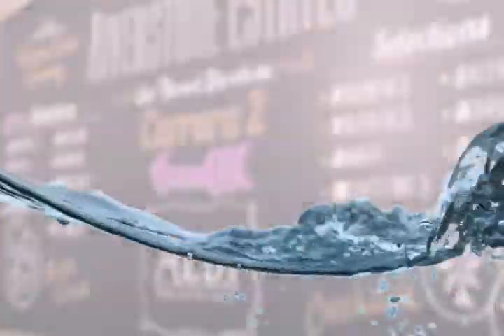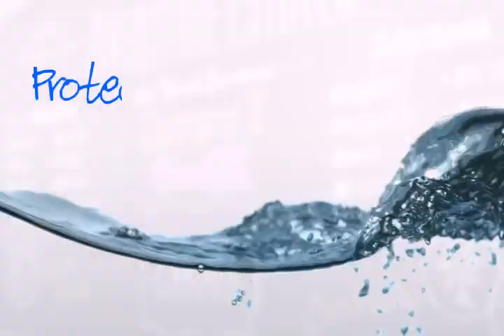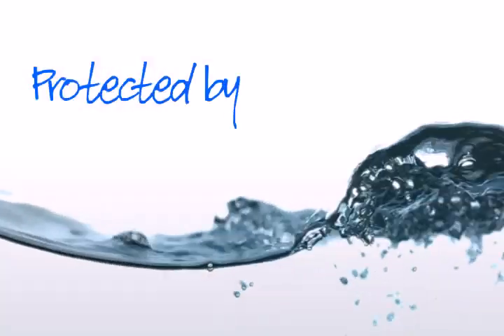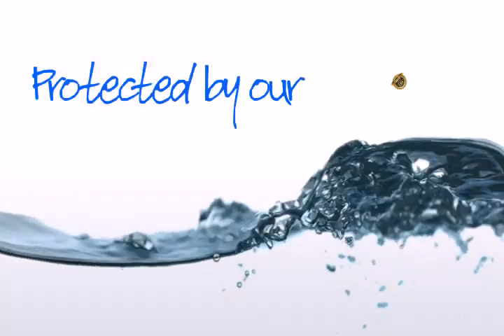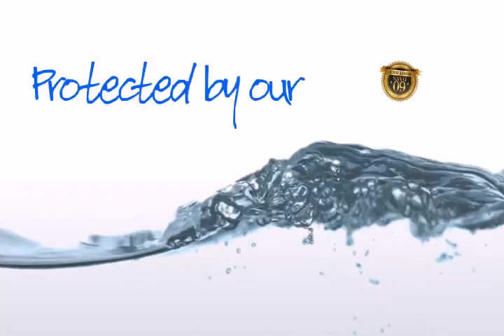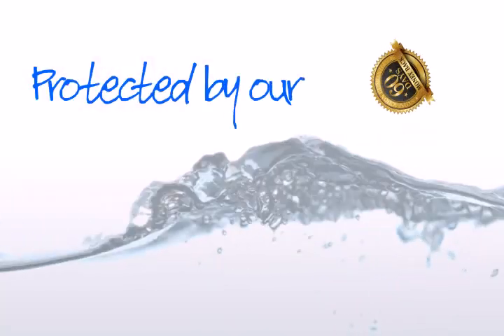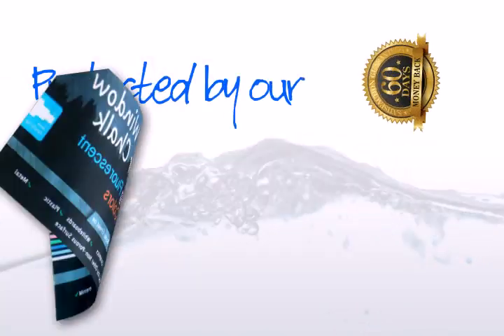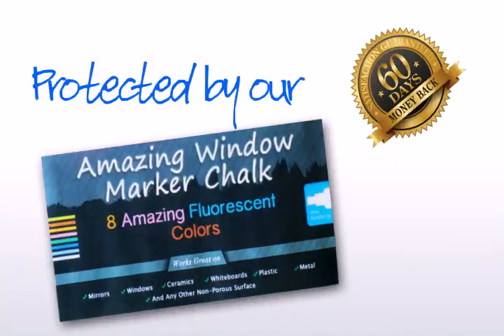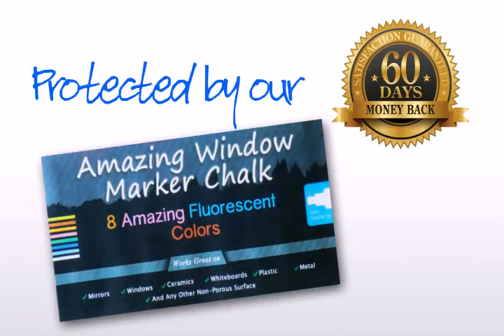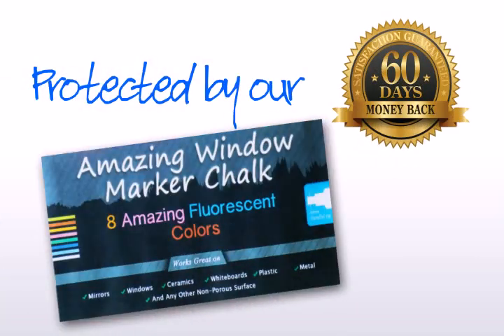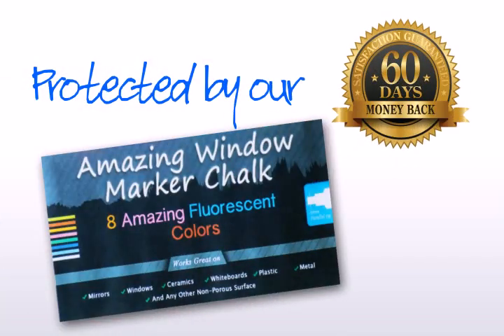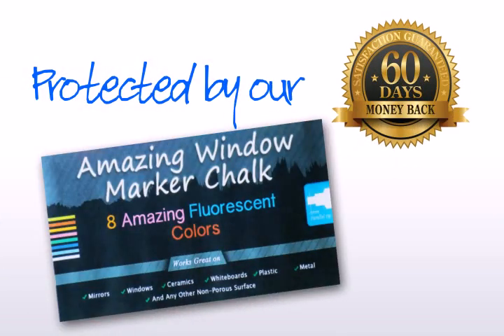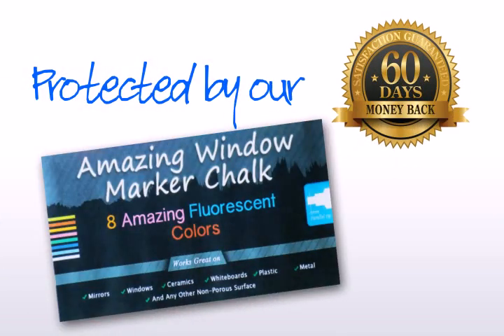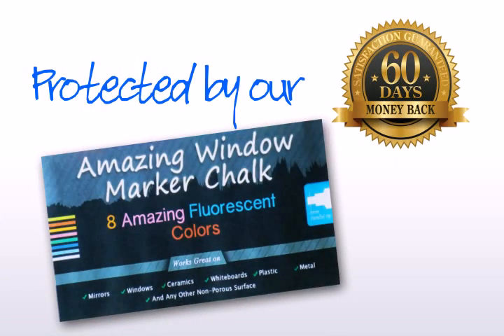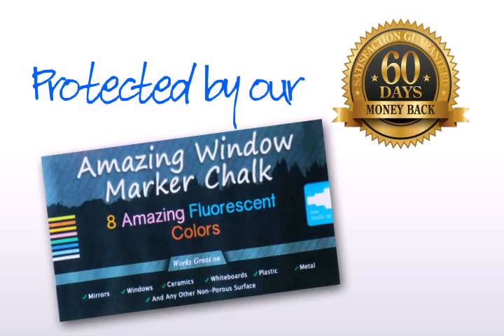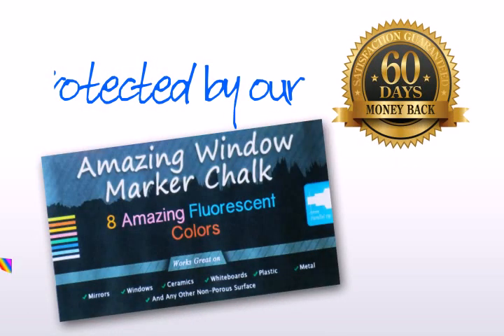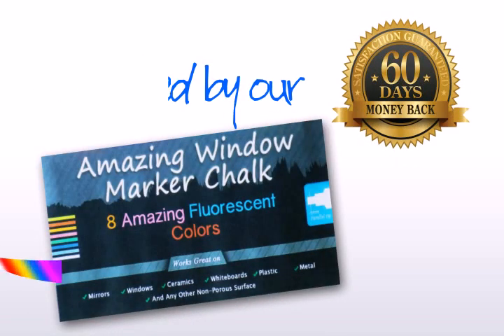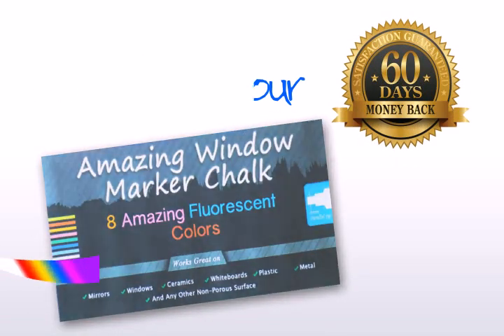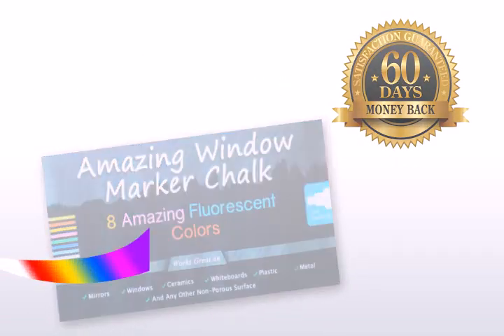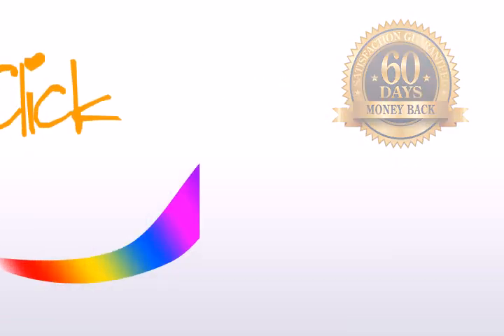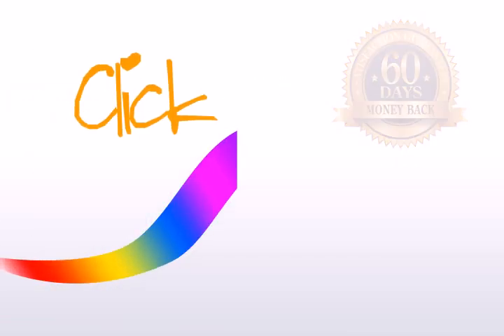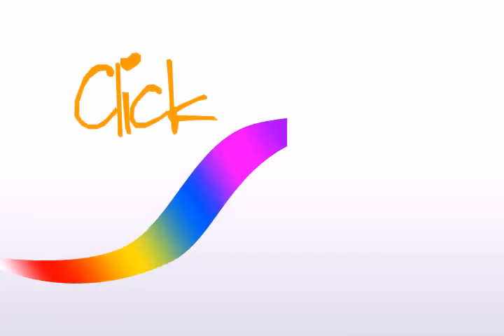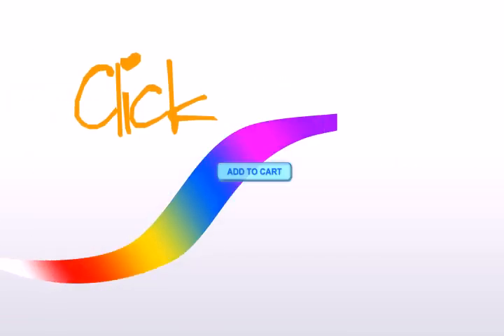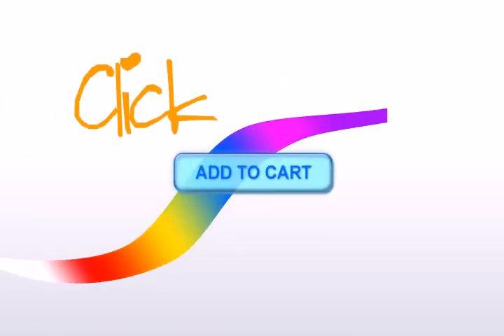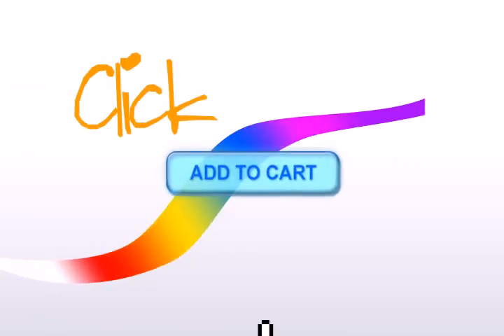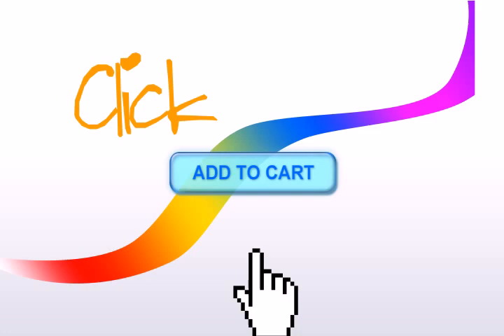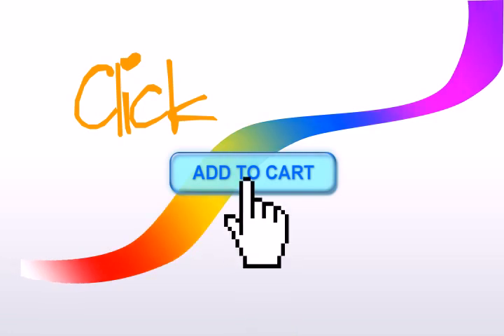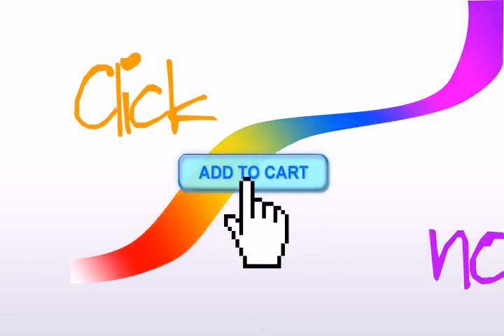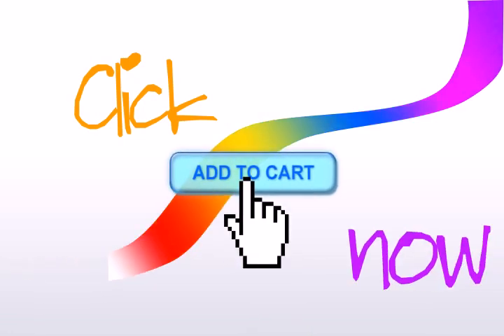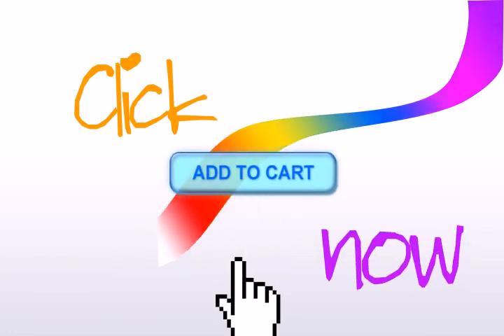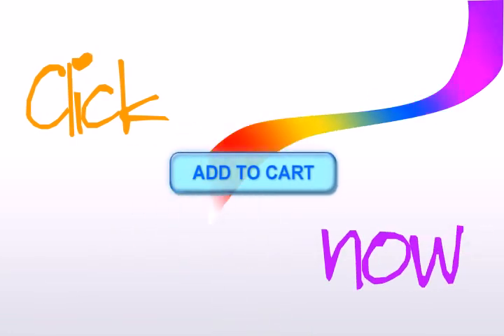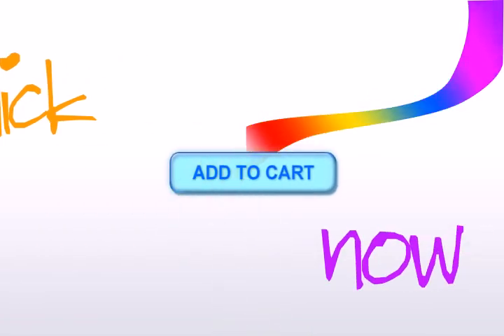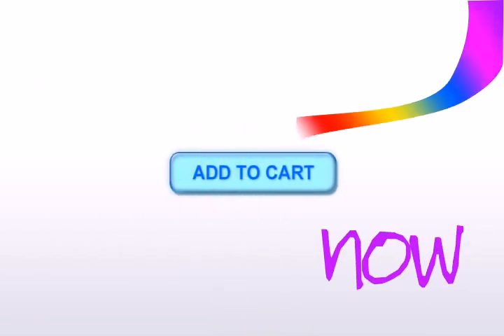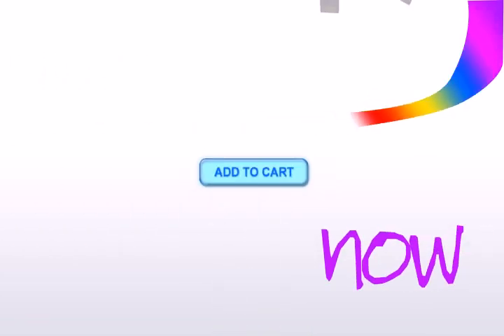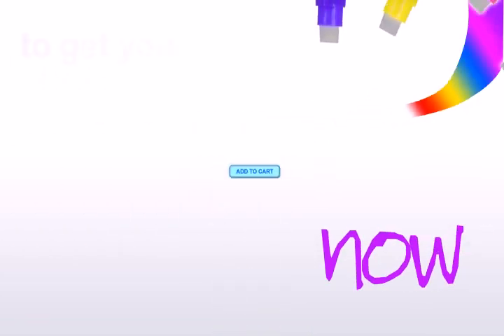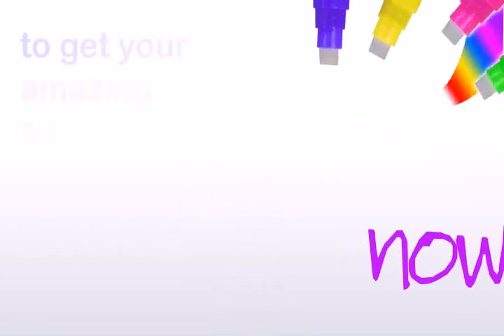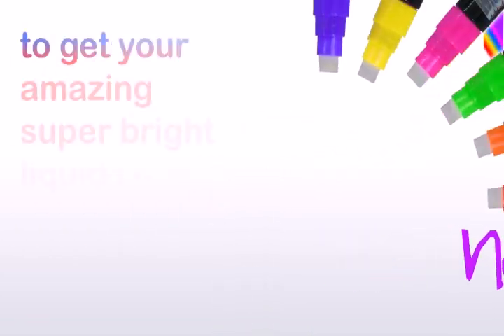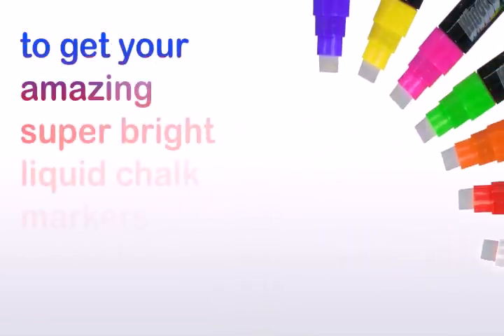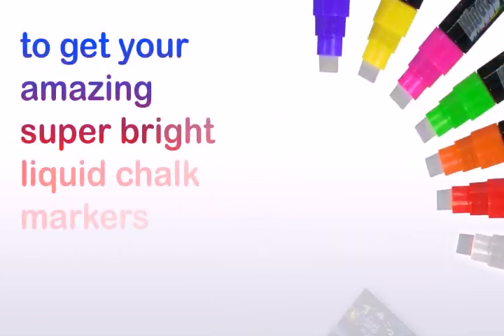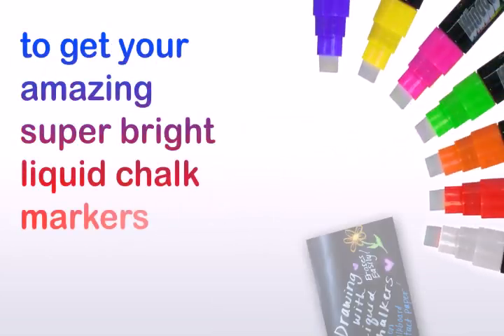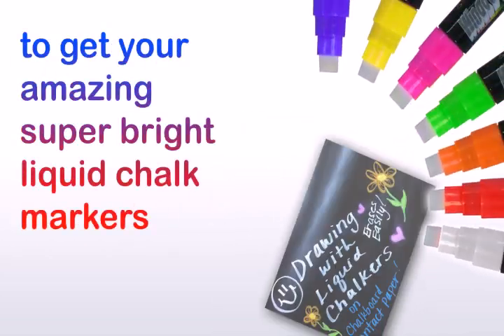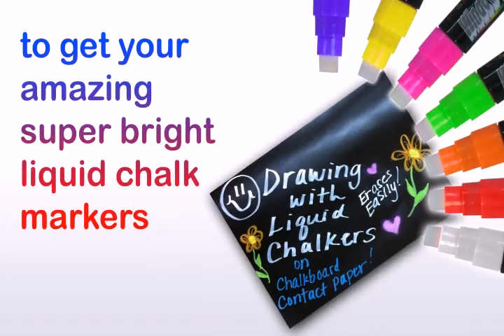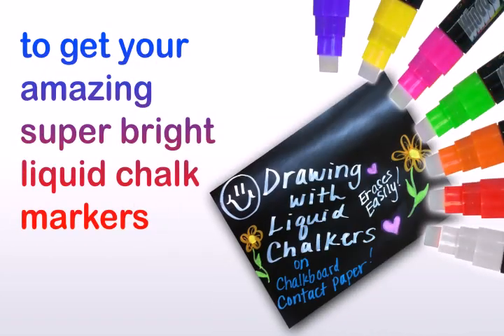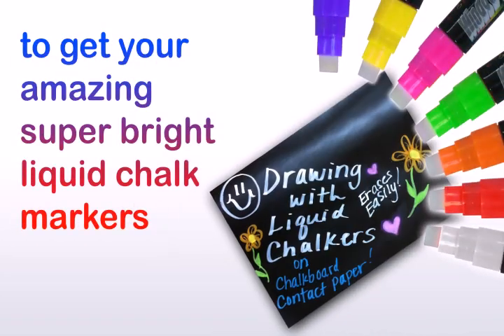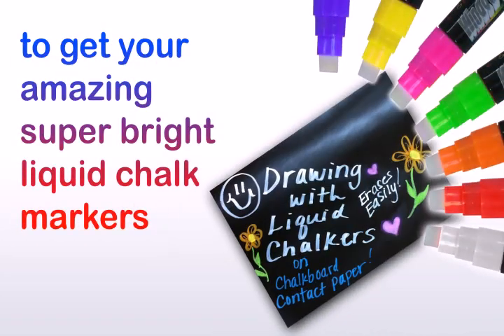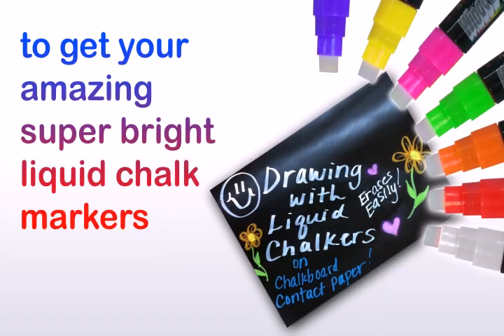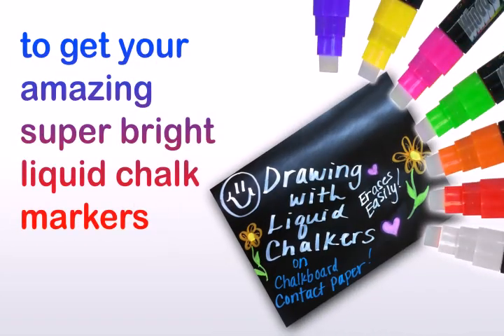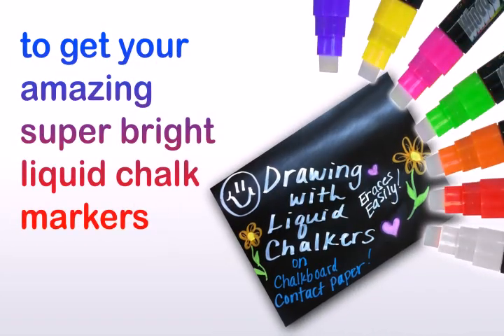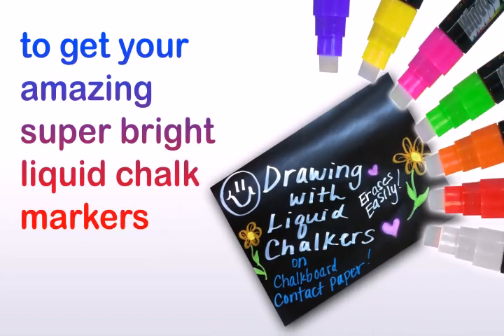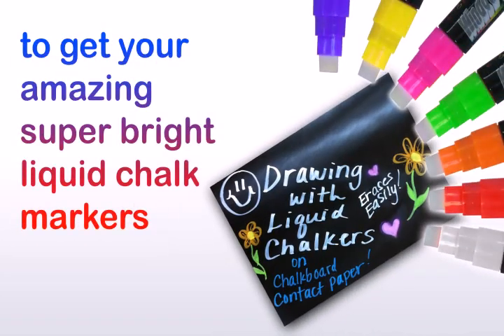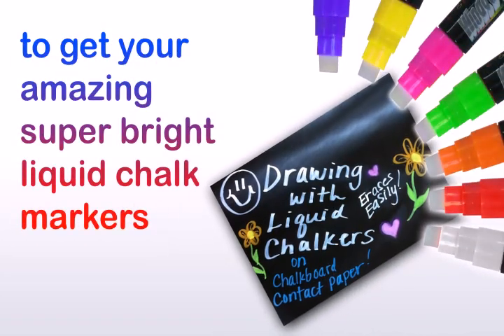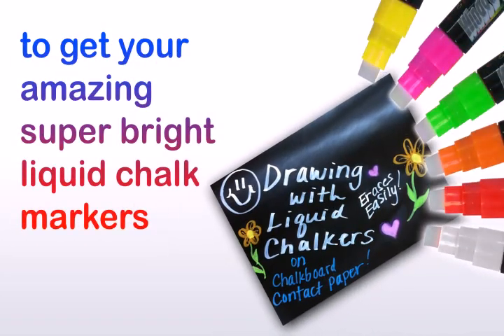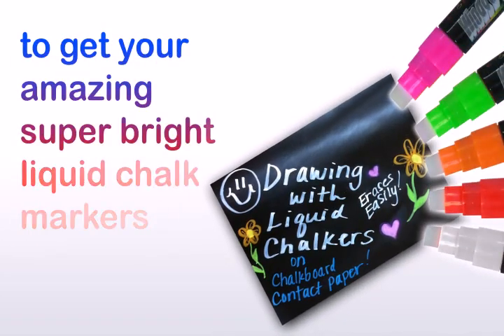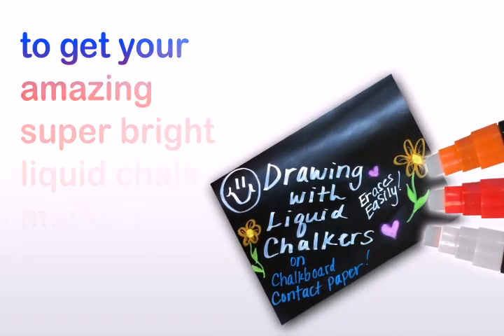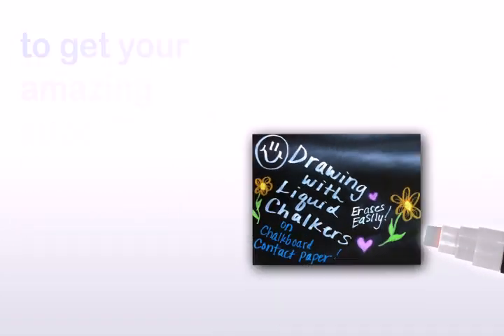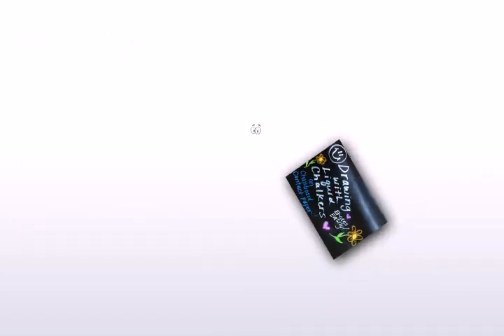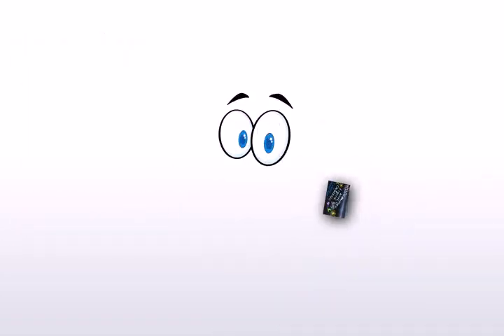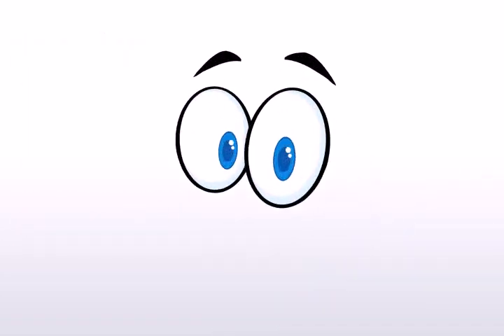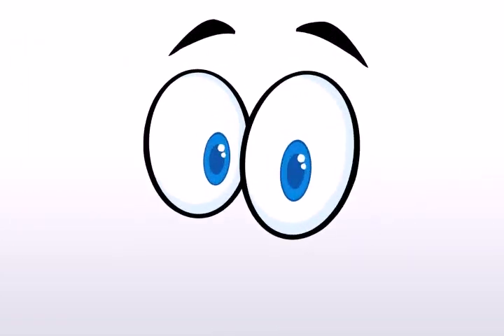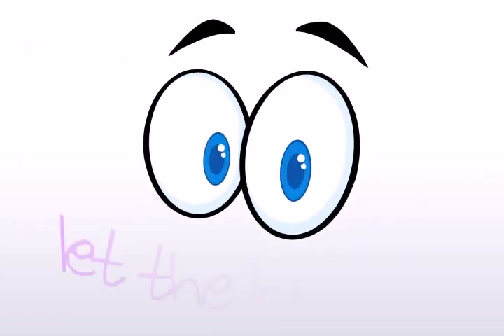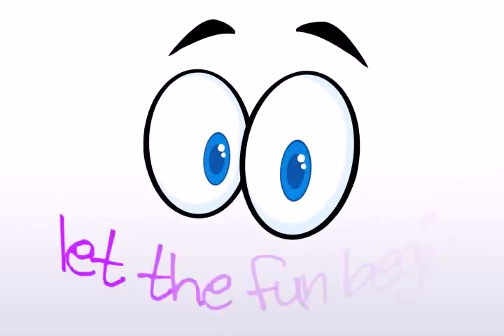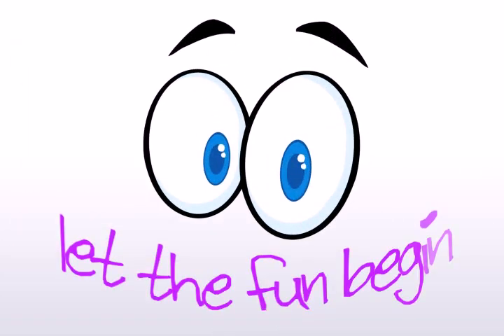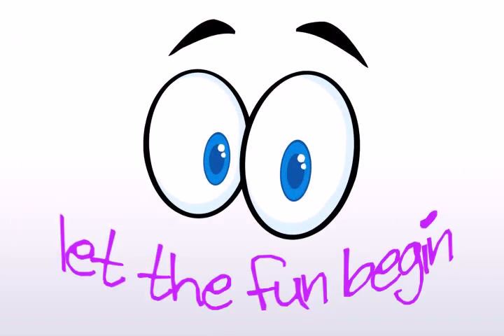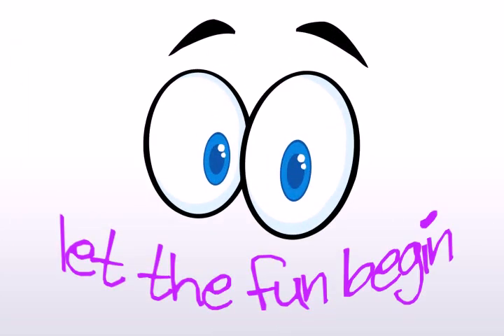Protected by our 60-day money-back guarantee. Click add to cart now to get your amazing super bright liquid chalk markers and let the fun begin.